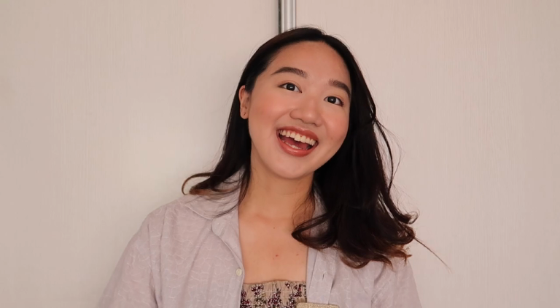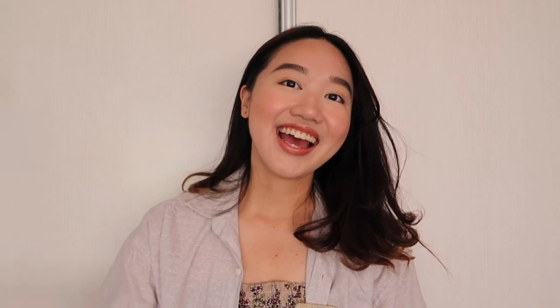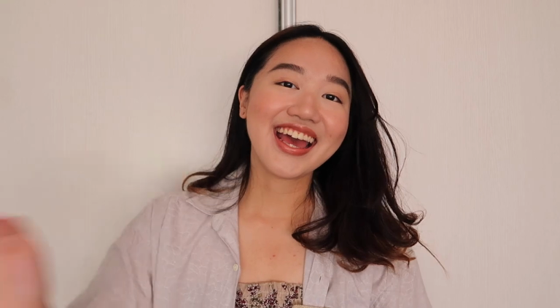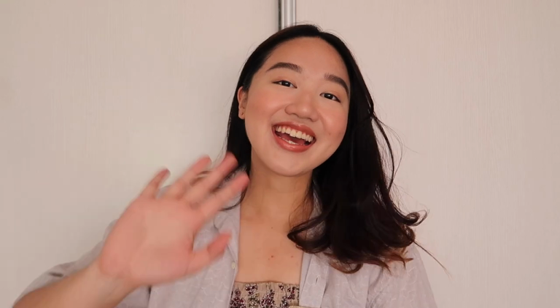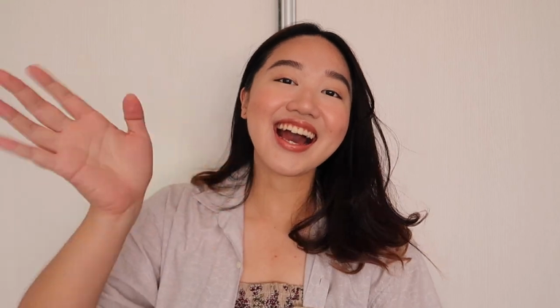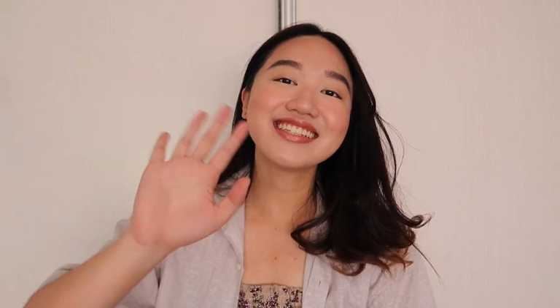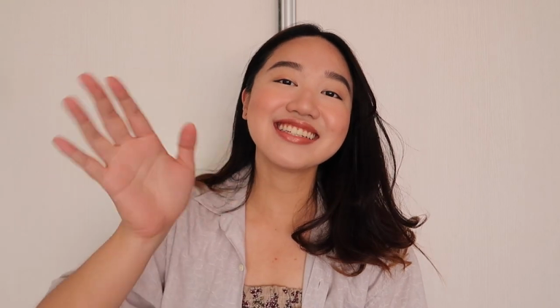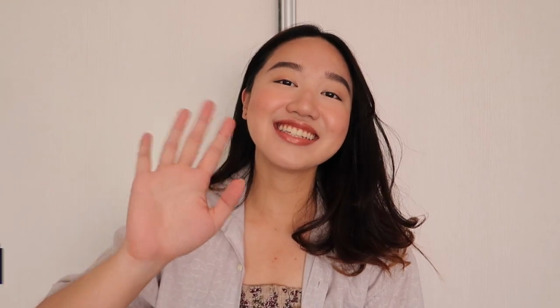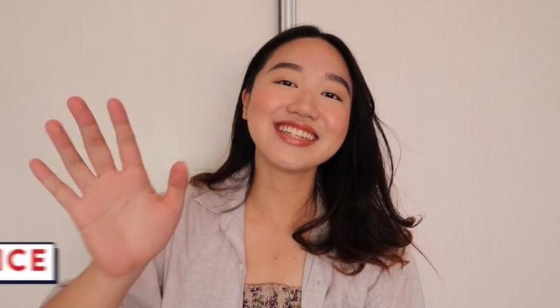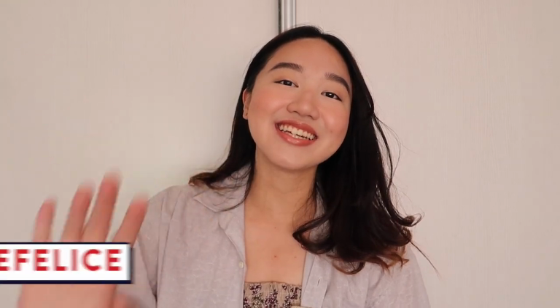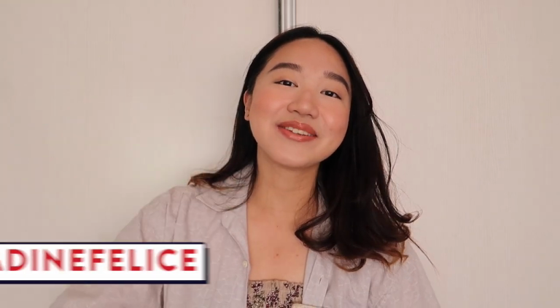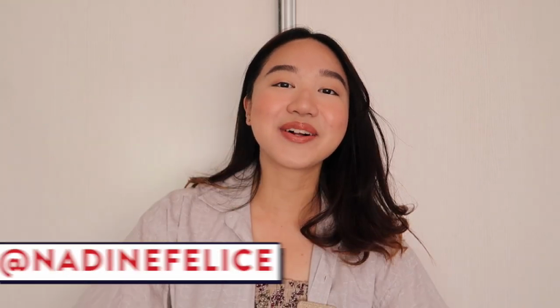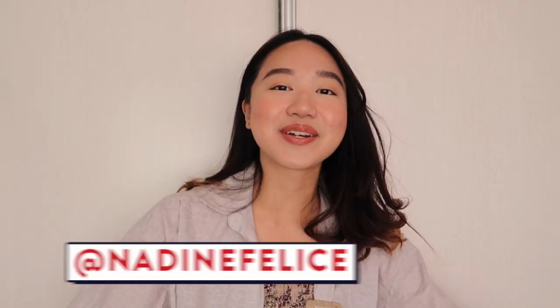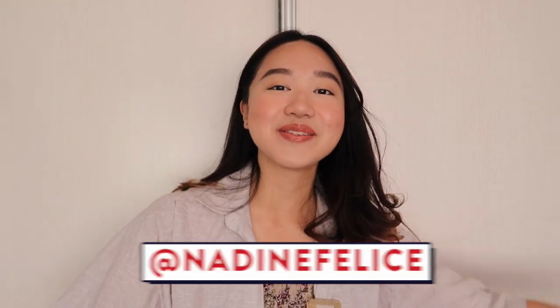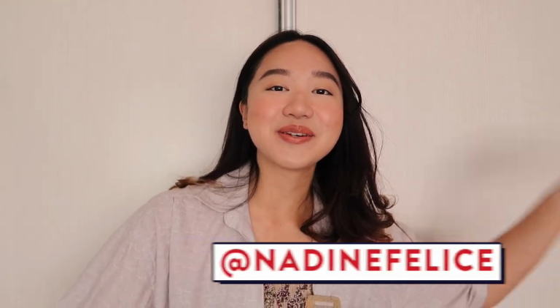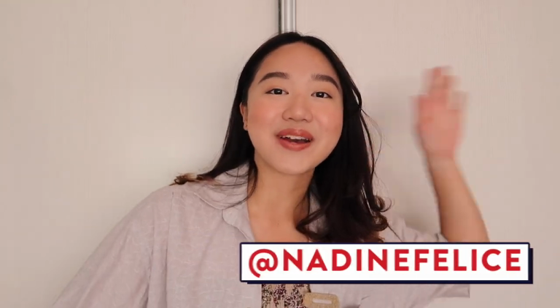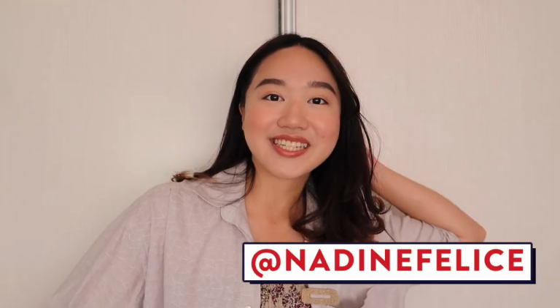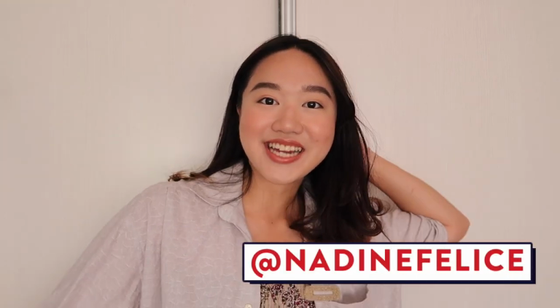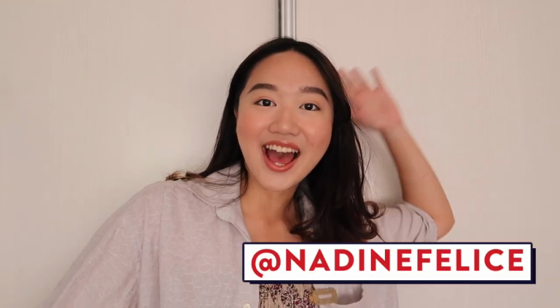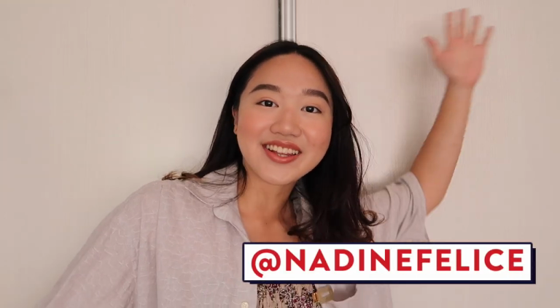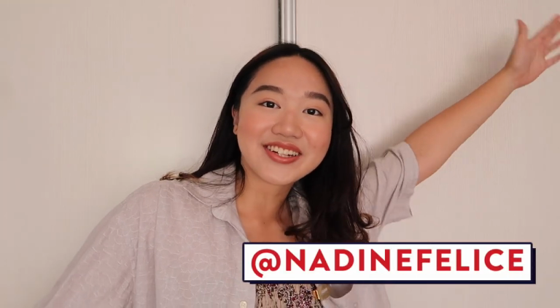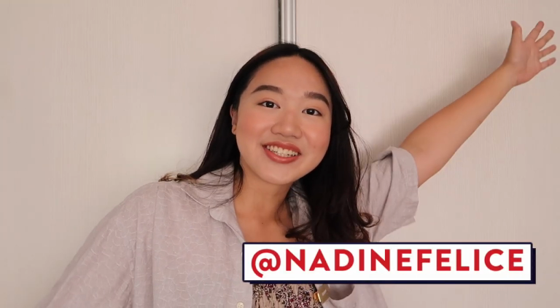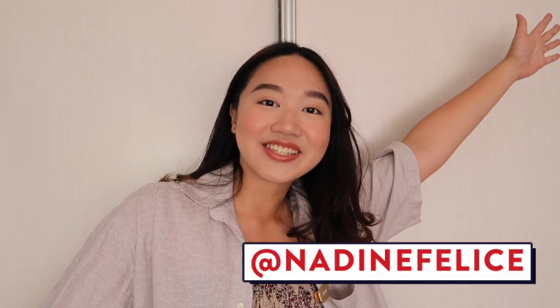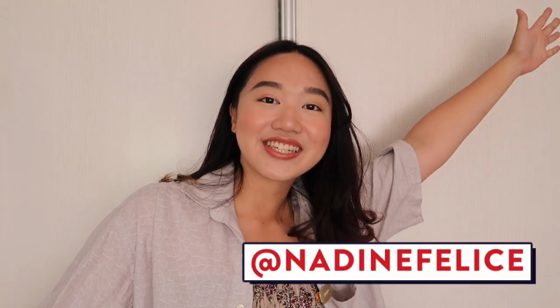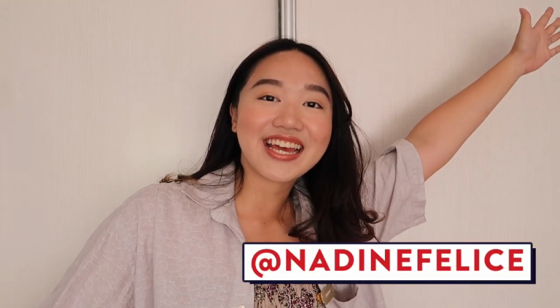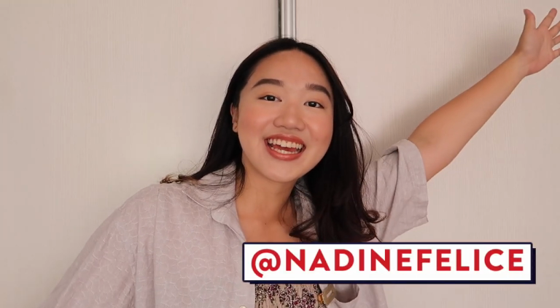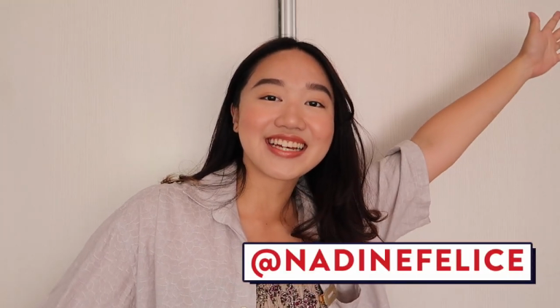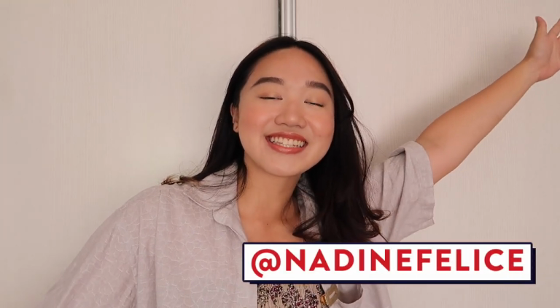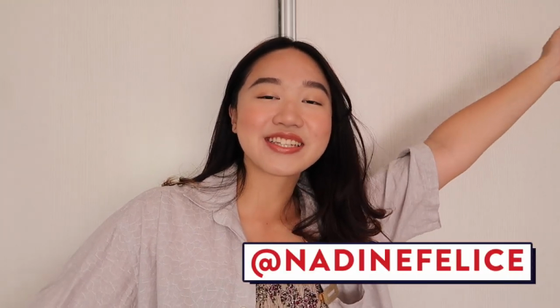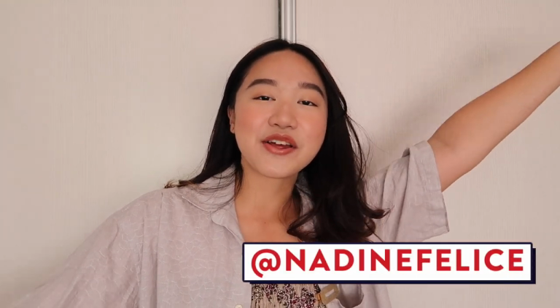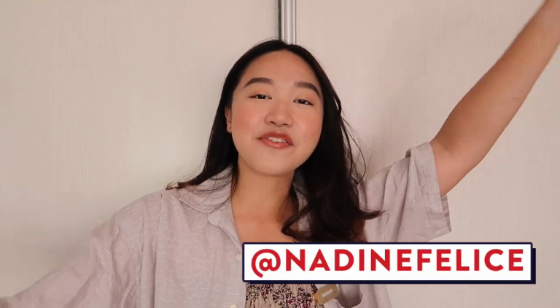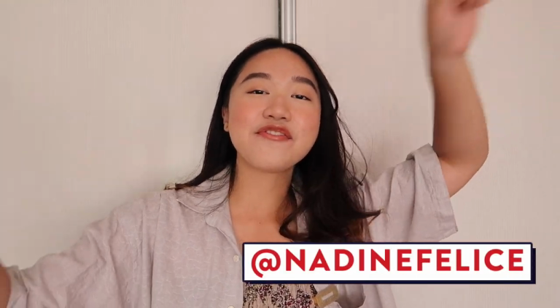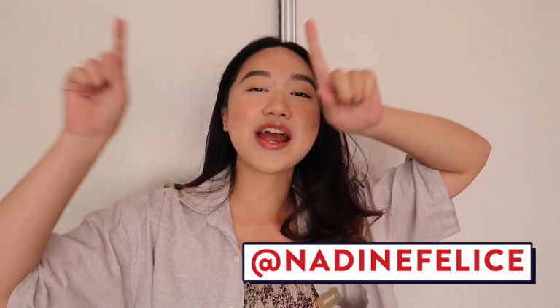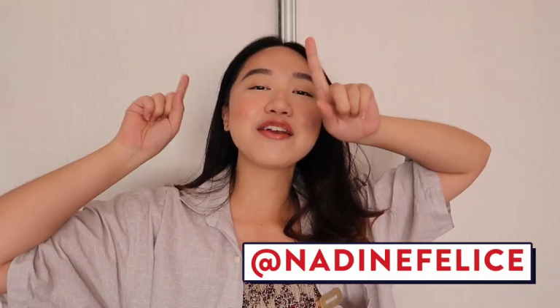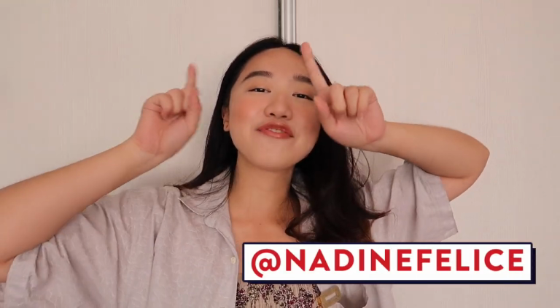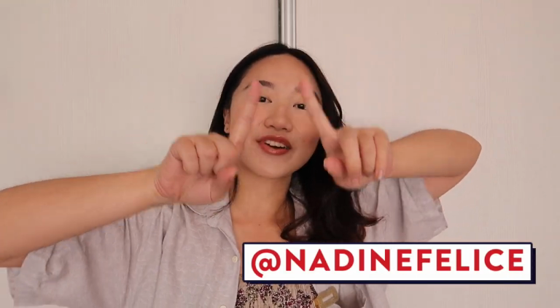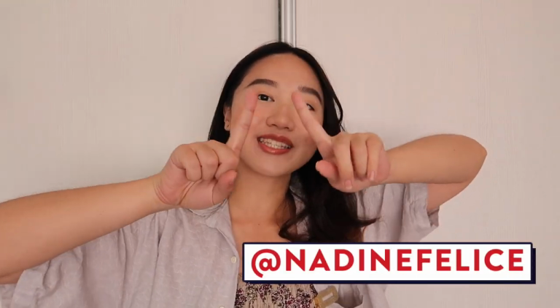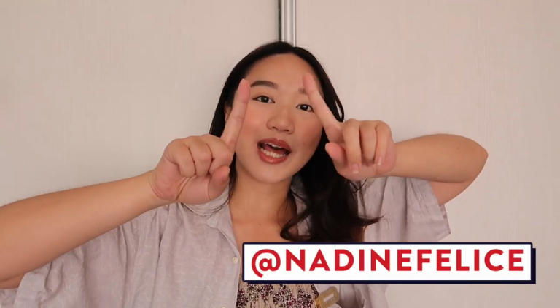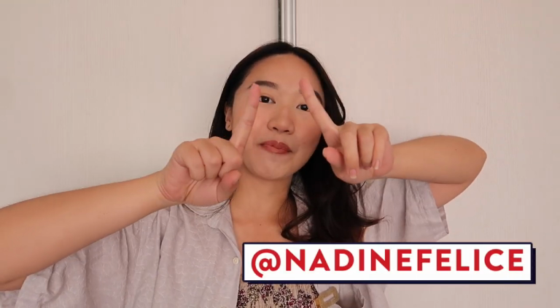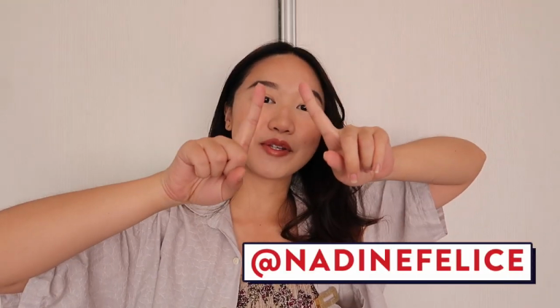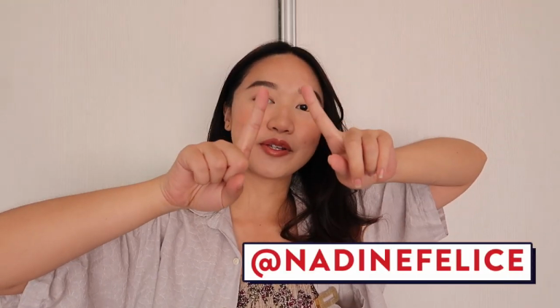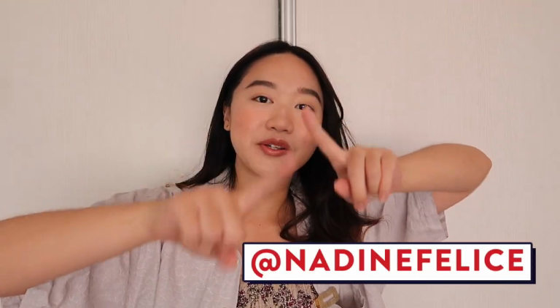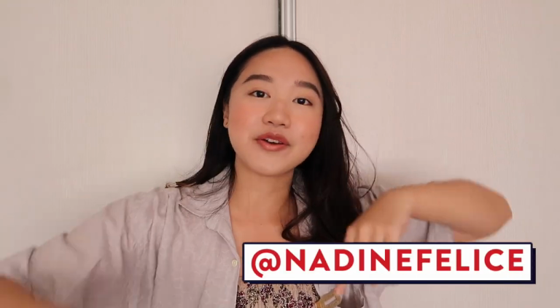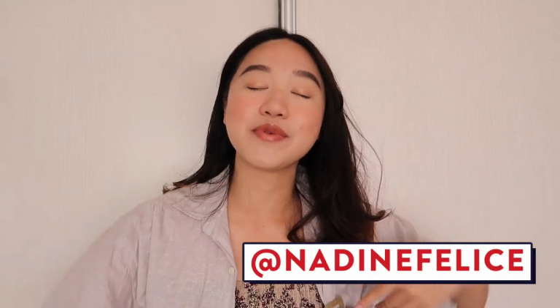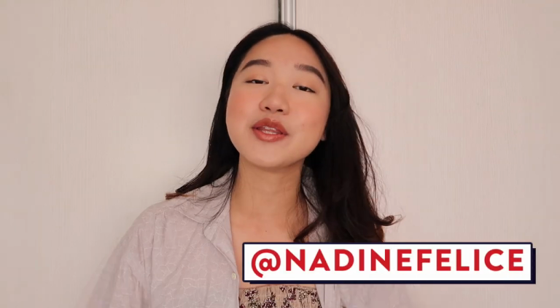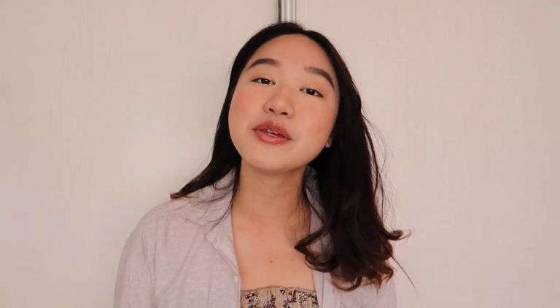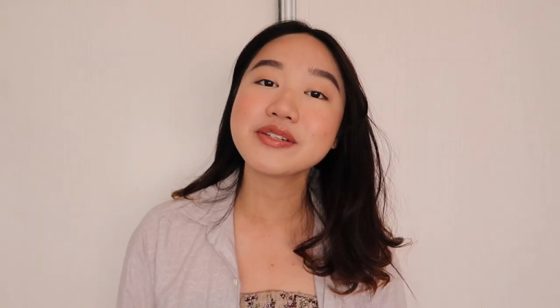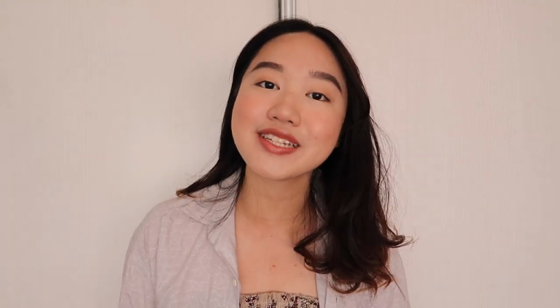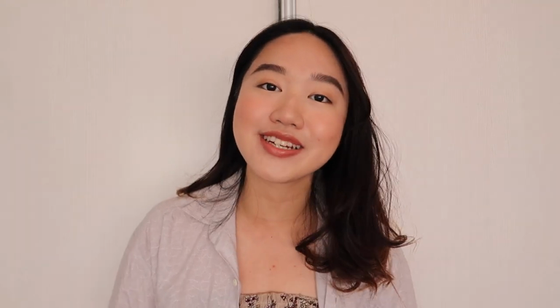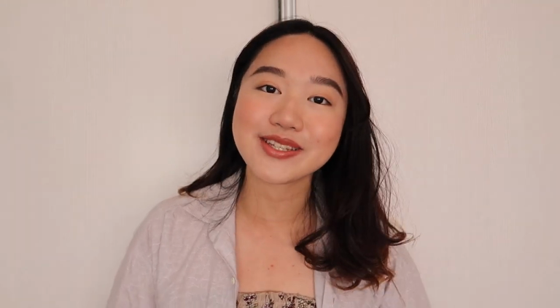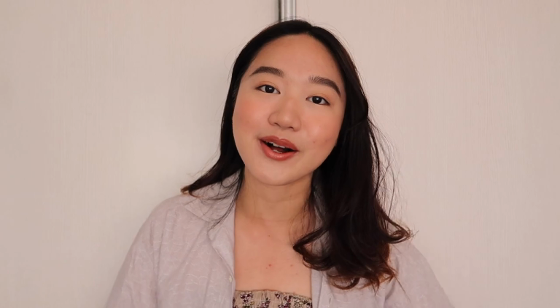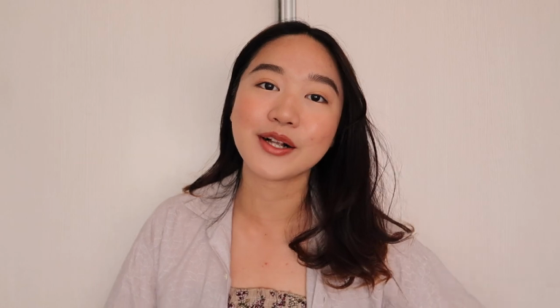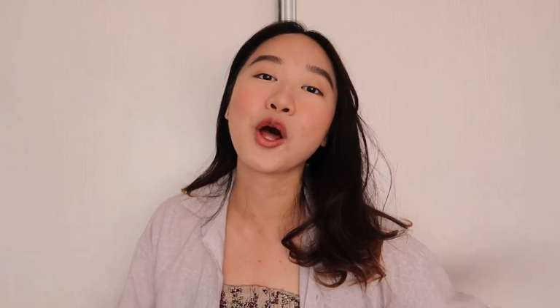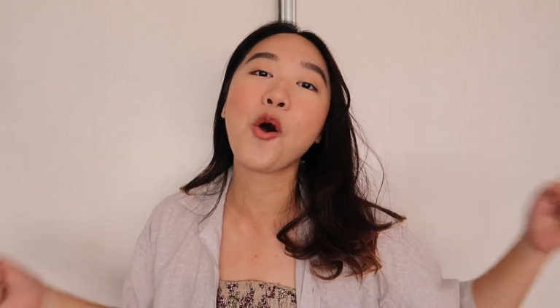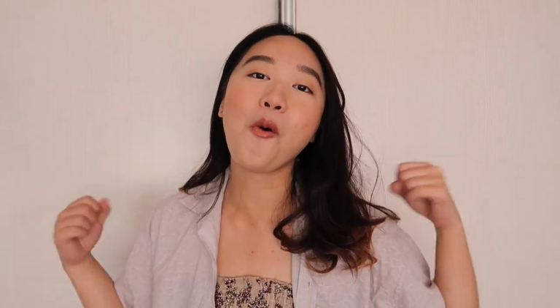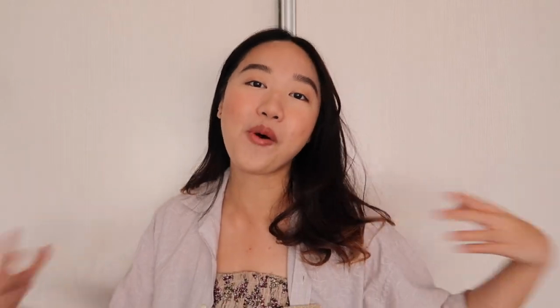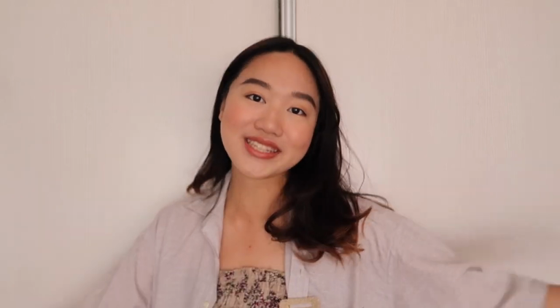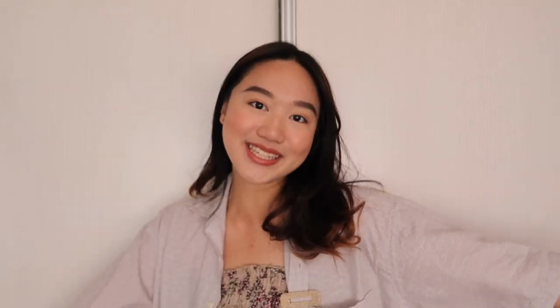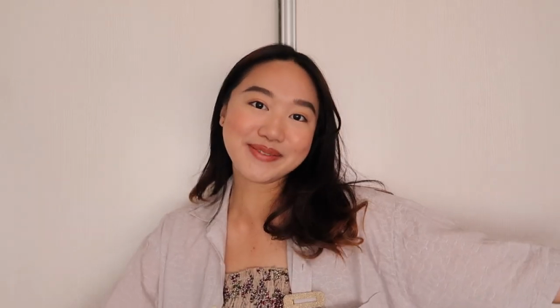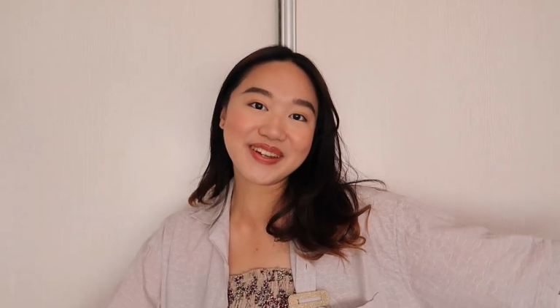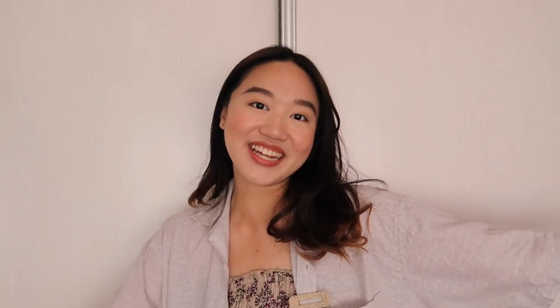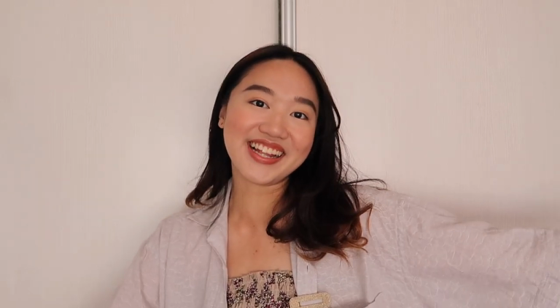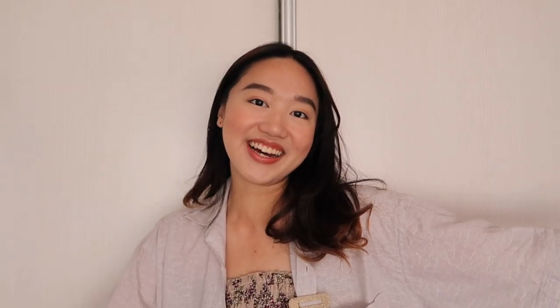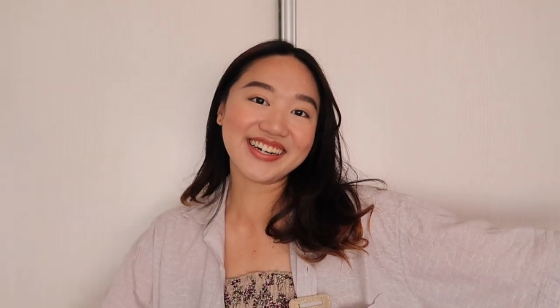Hey guys, it's Aidee and welcome to my channel. Today is the very first episode of a new series called What's in Manila?